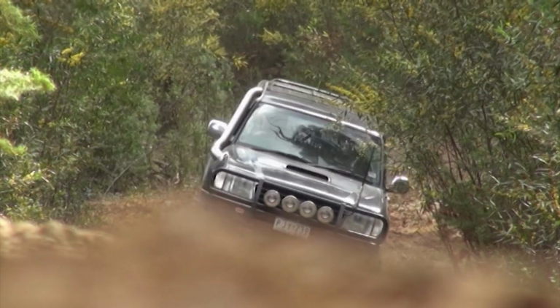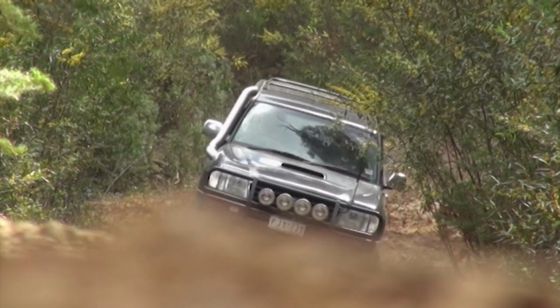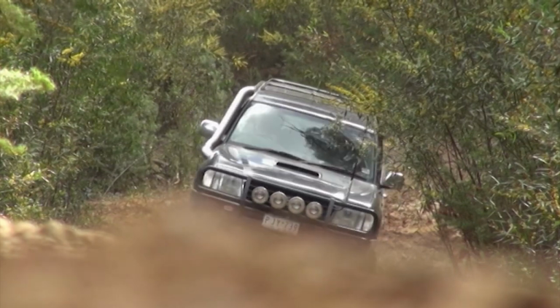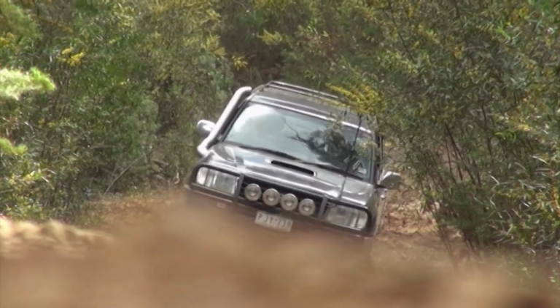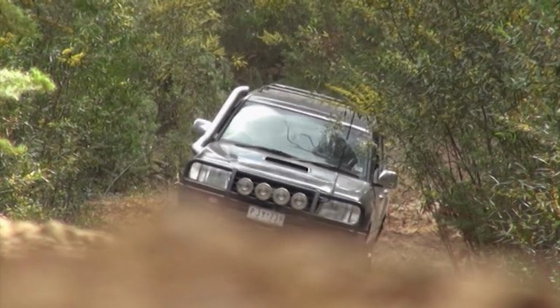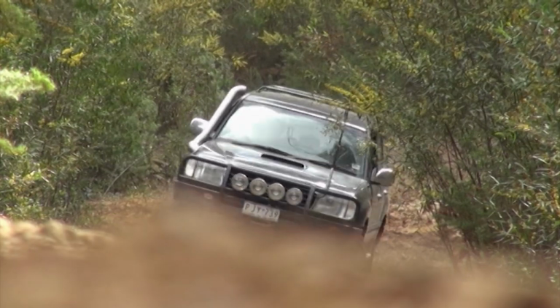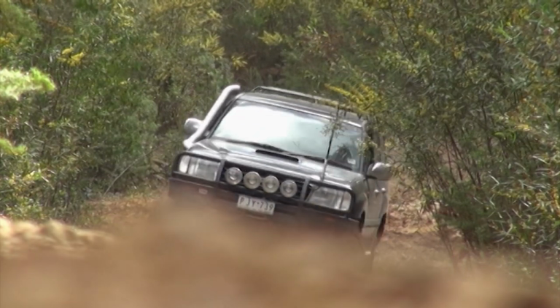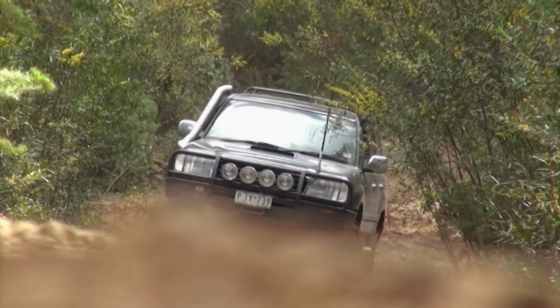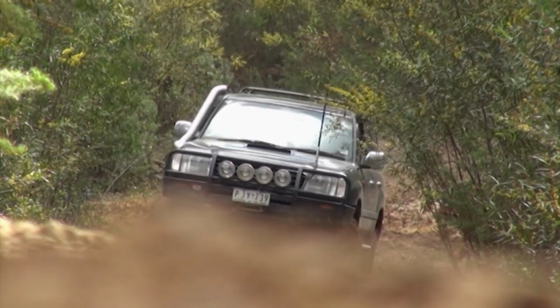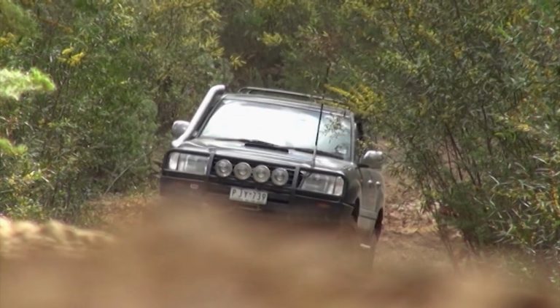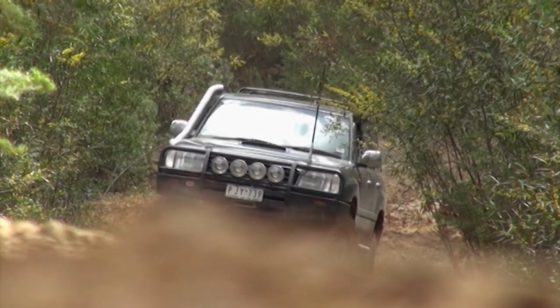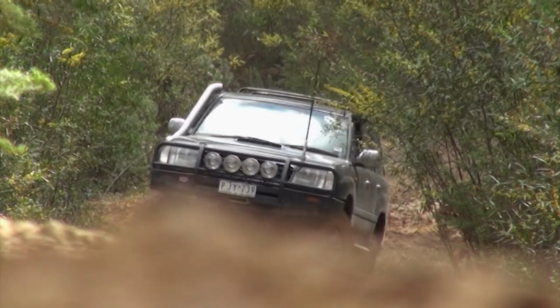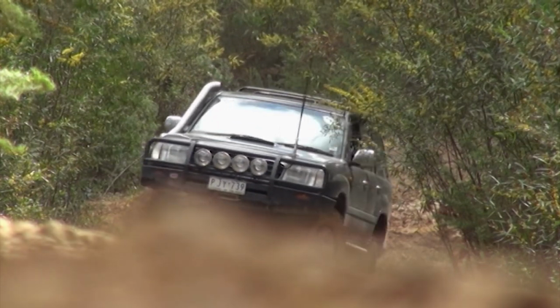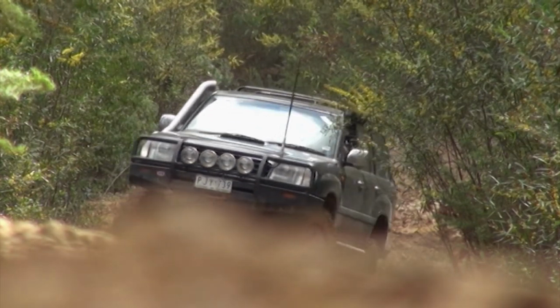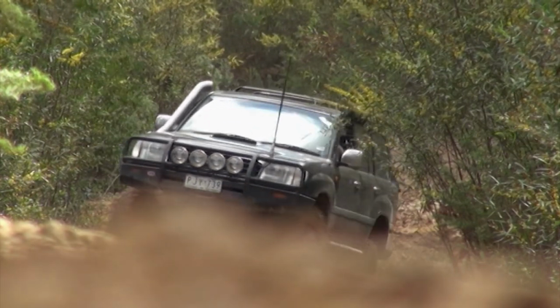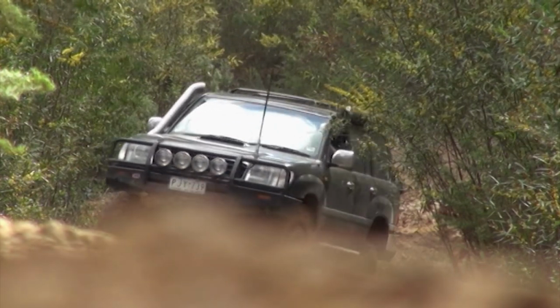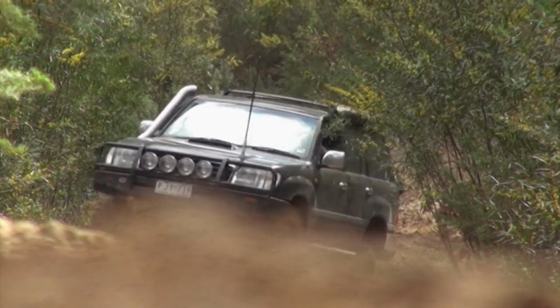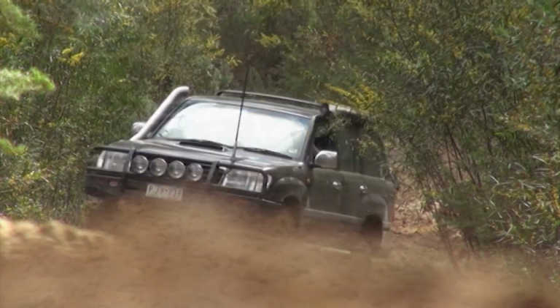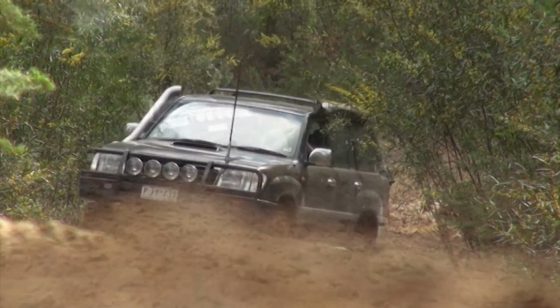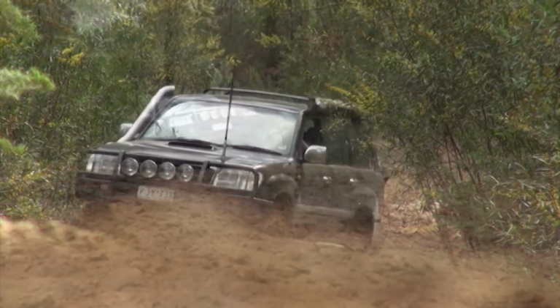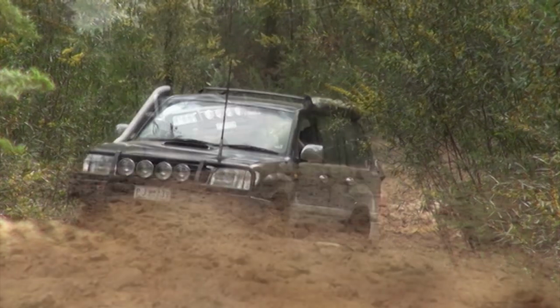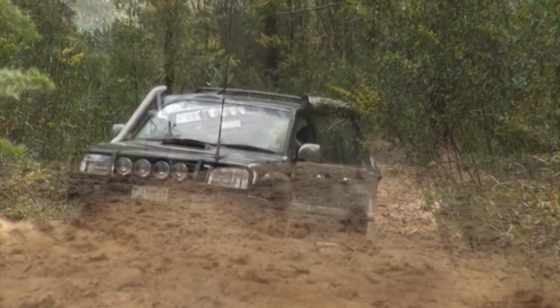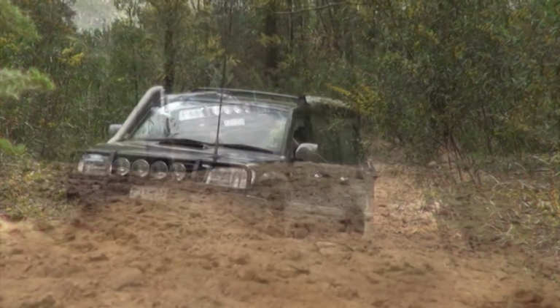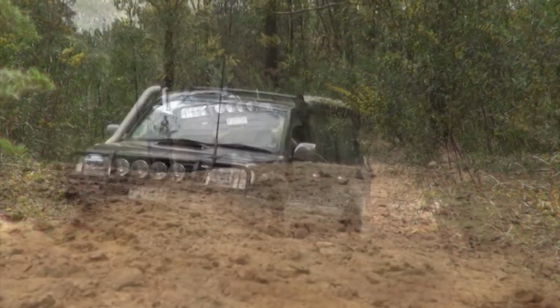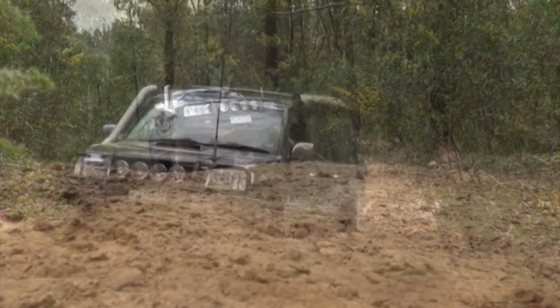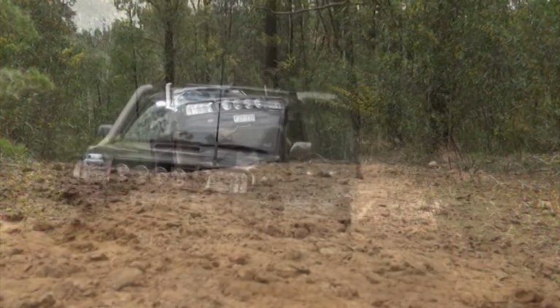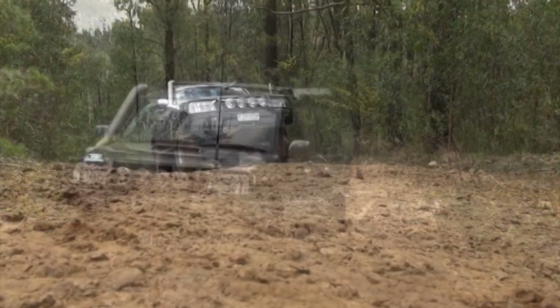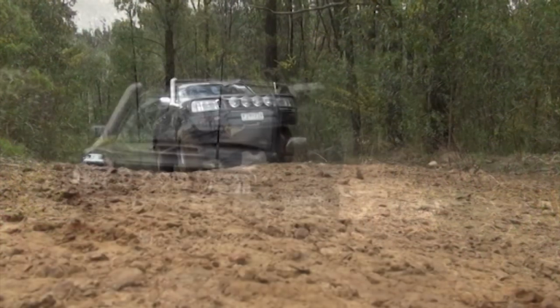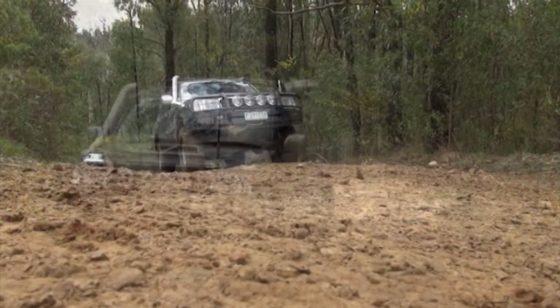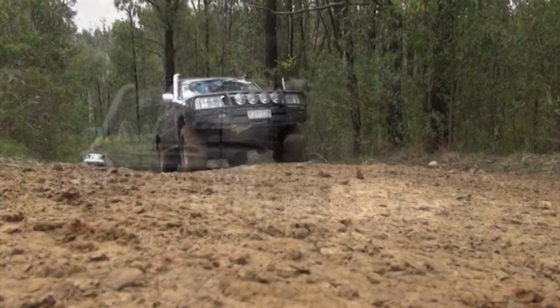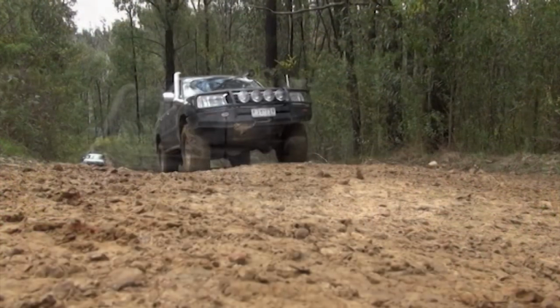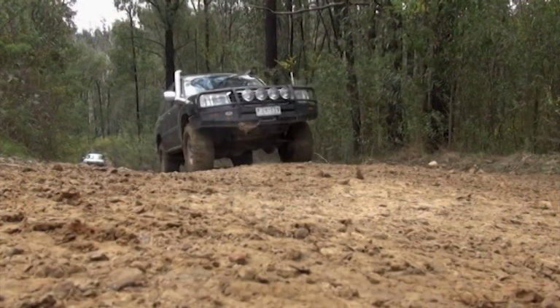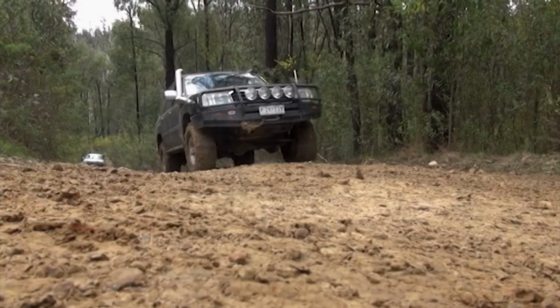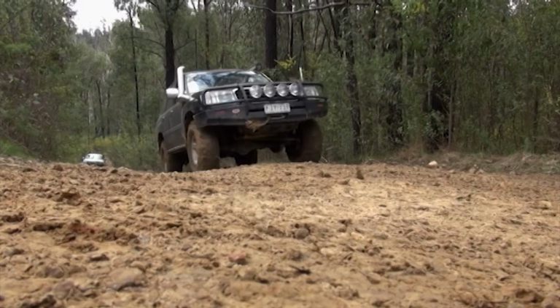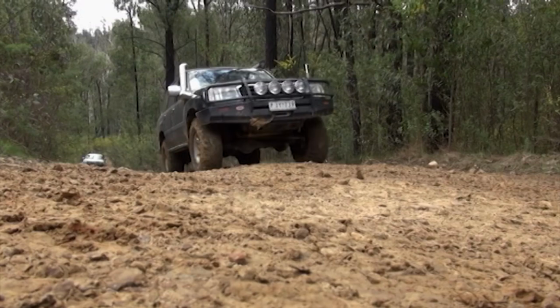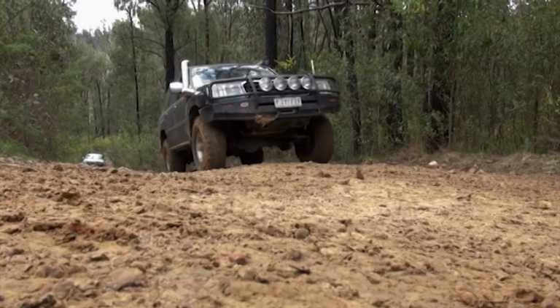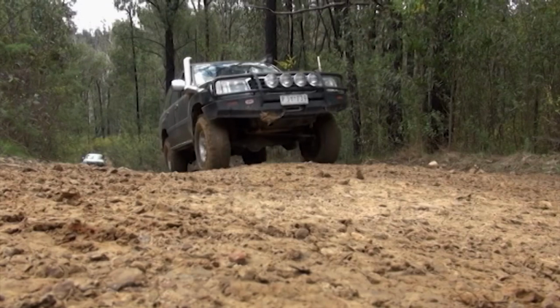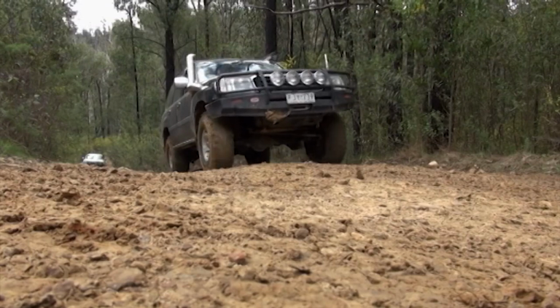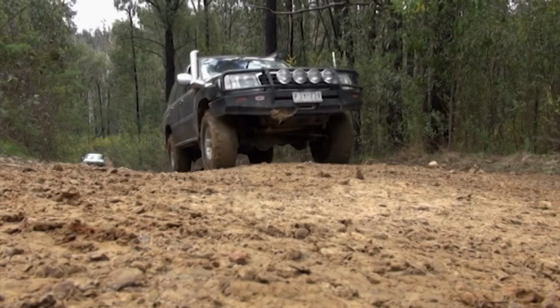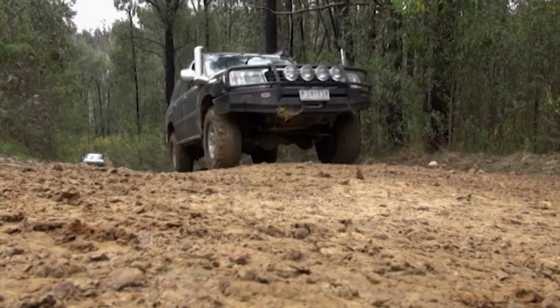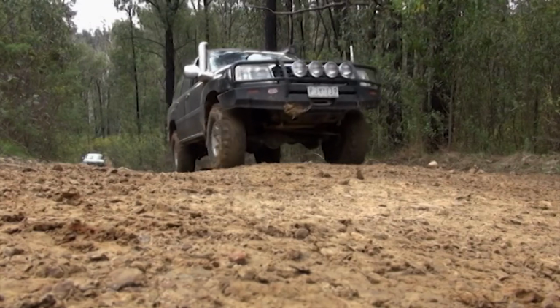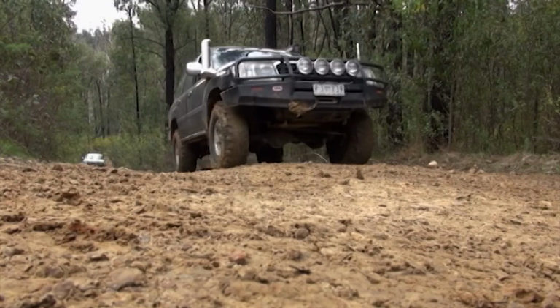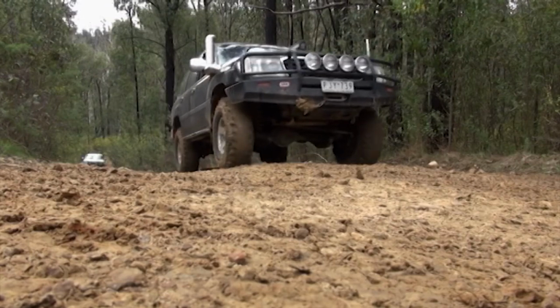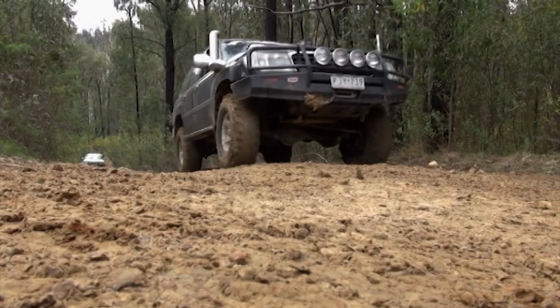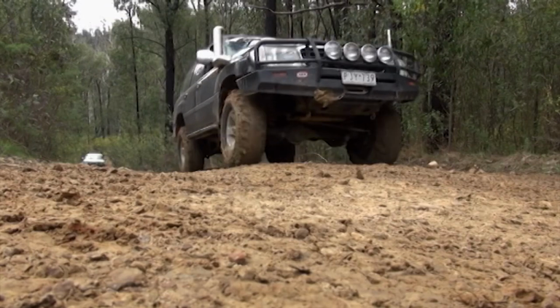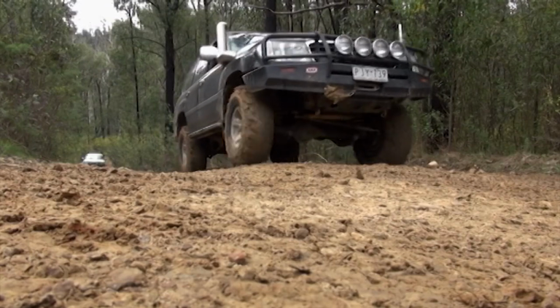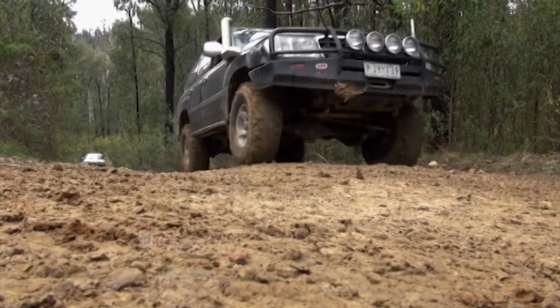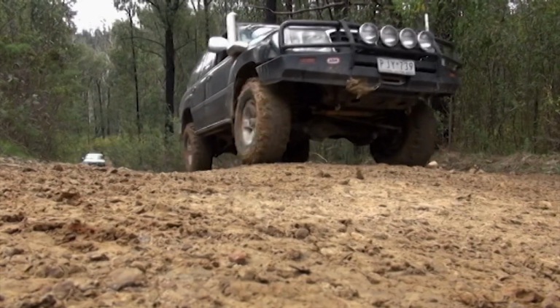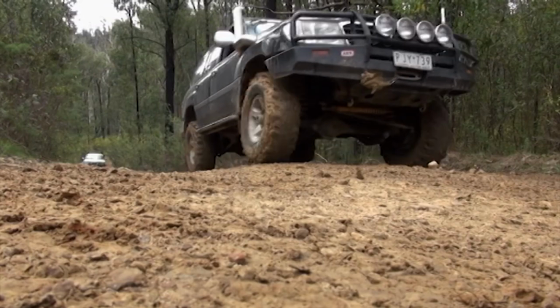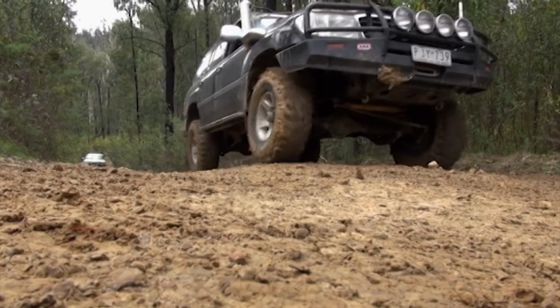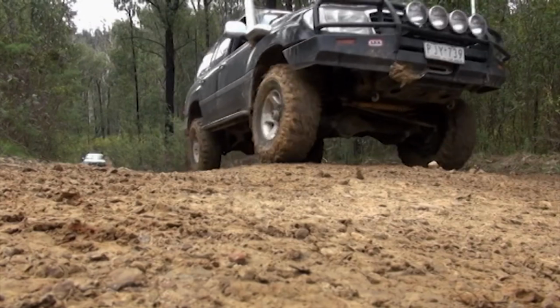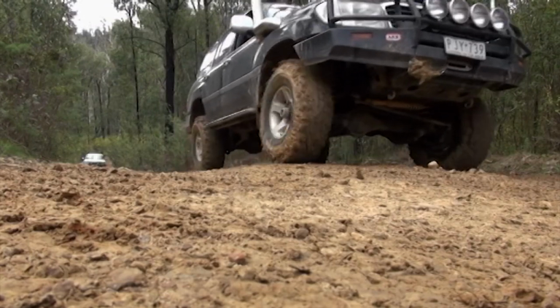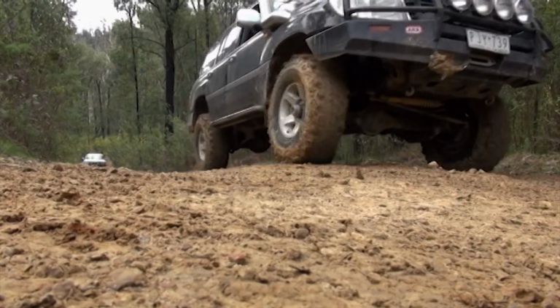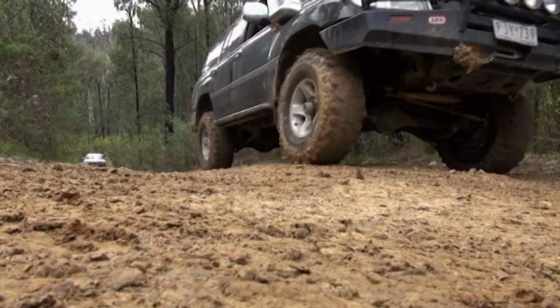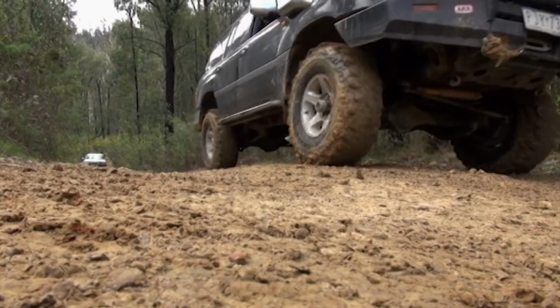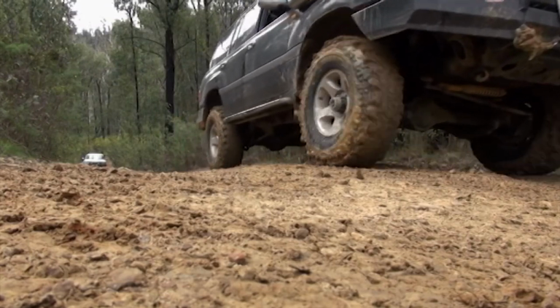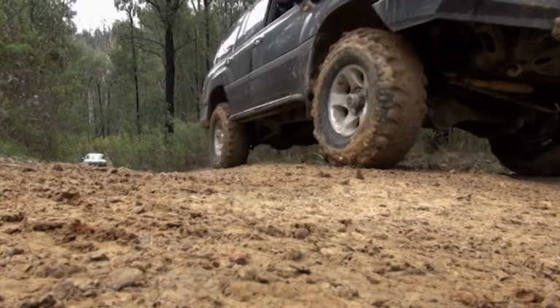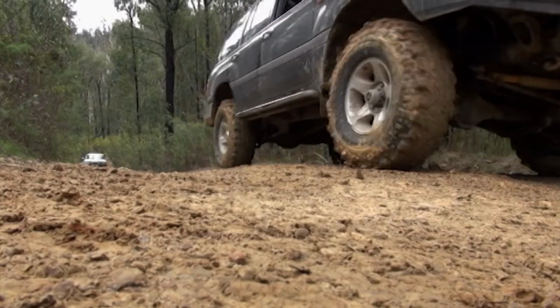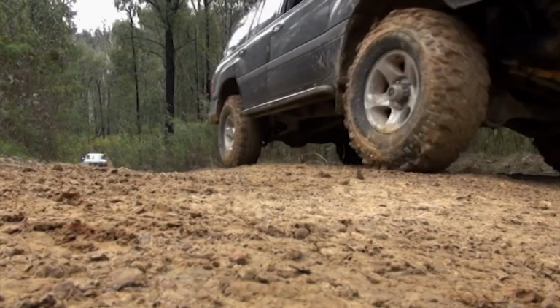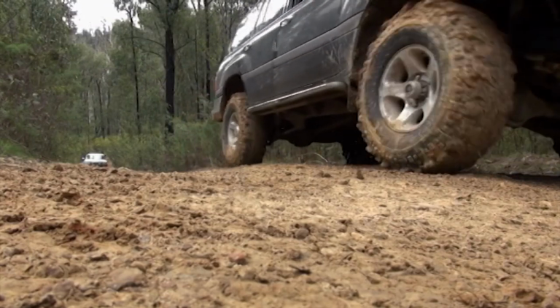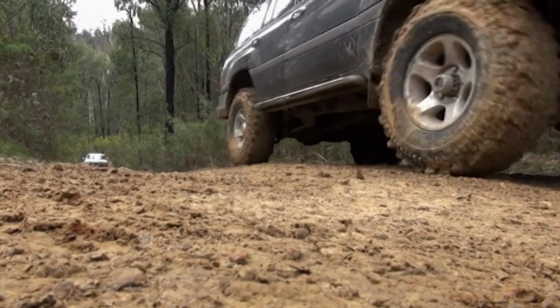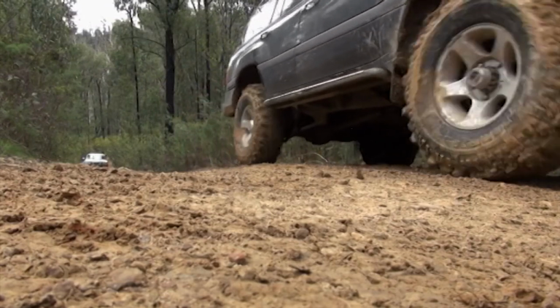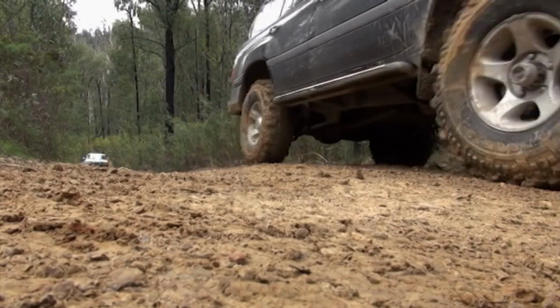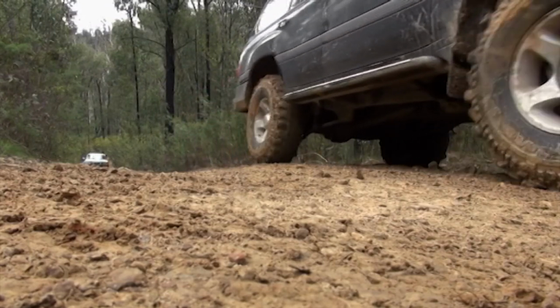Future mods will be definitely the lockers, front and rear. Other than that, she's all good. I've got the drawers in the back, the fridge slider, everything.